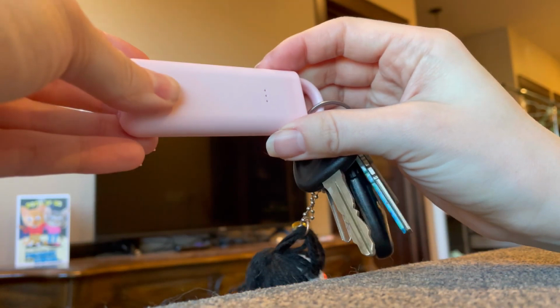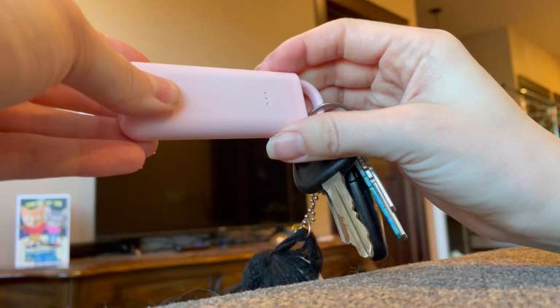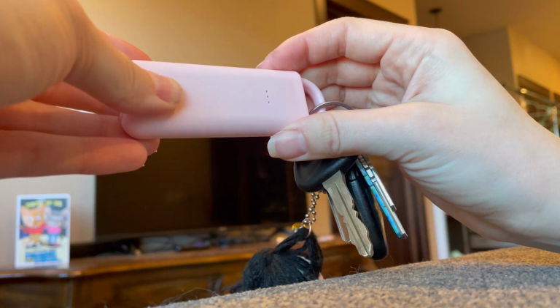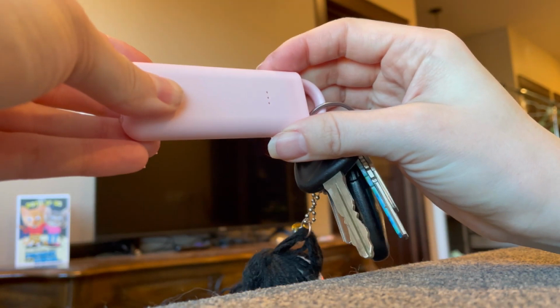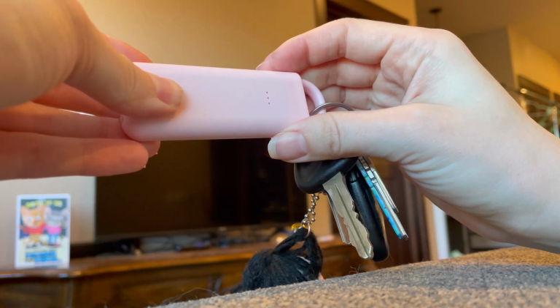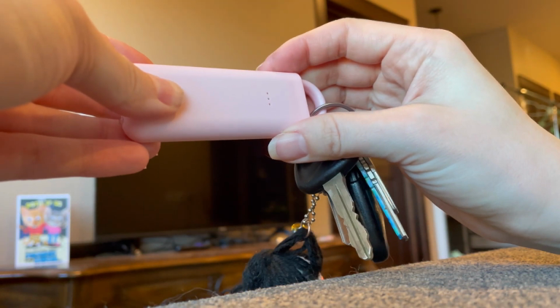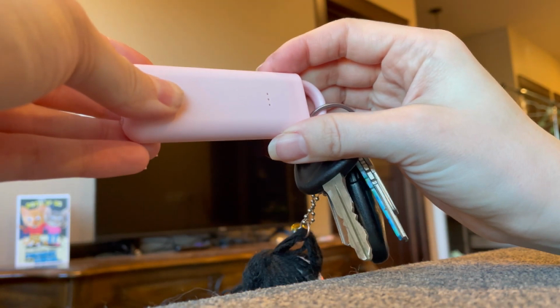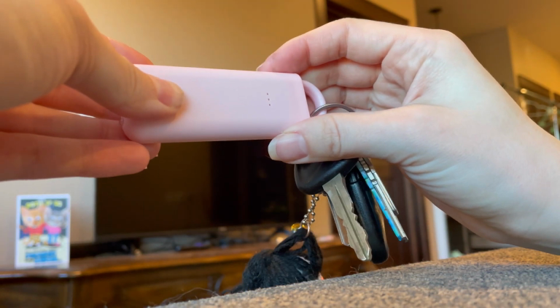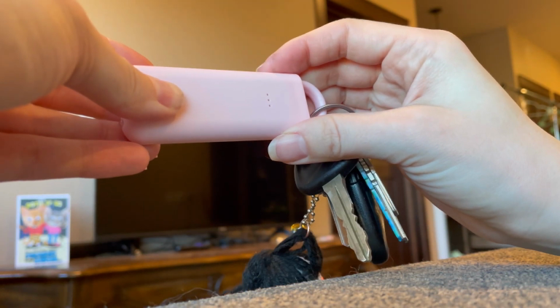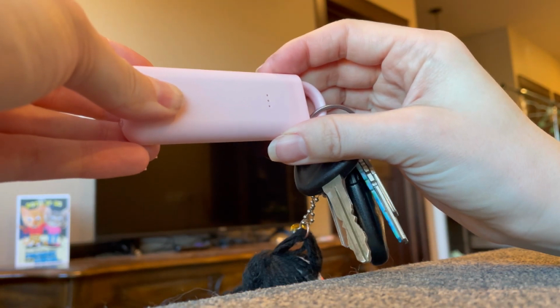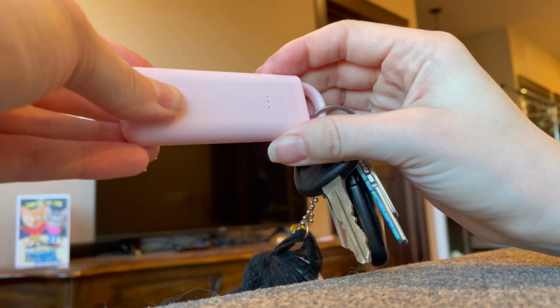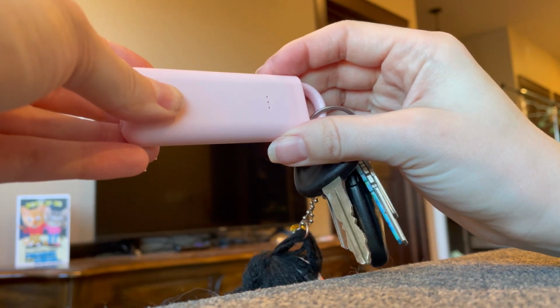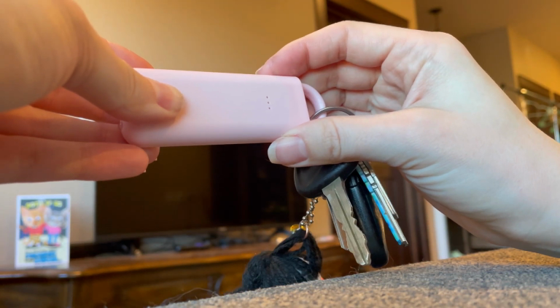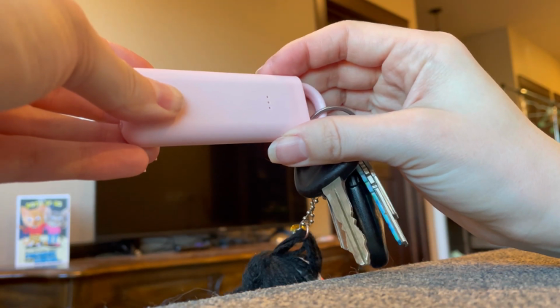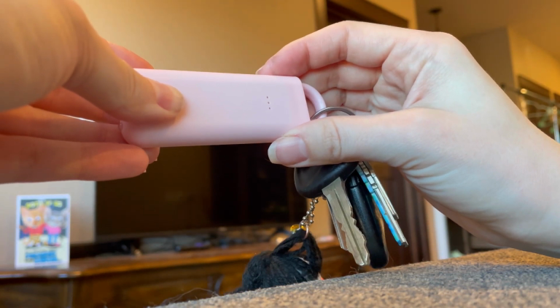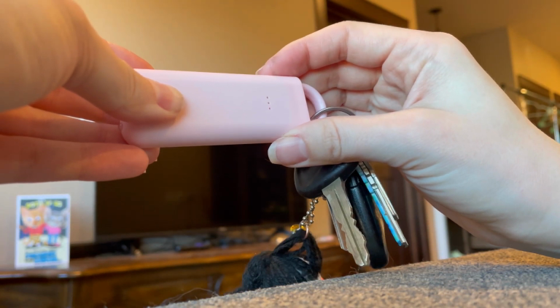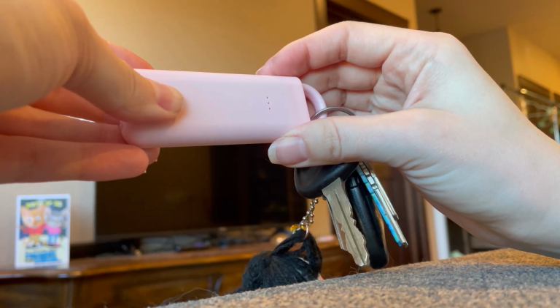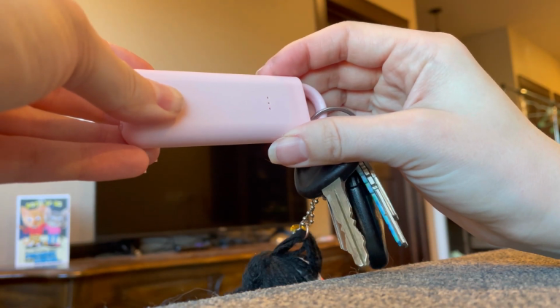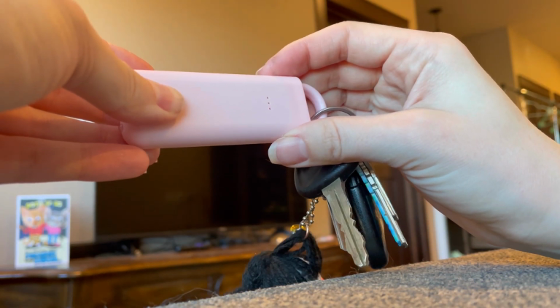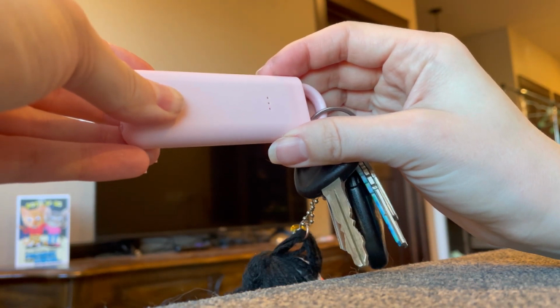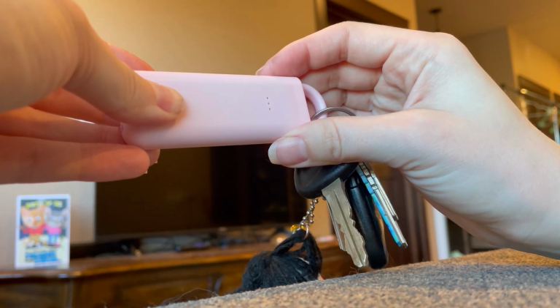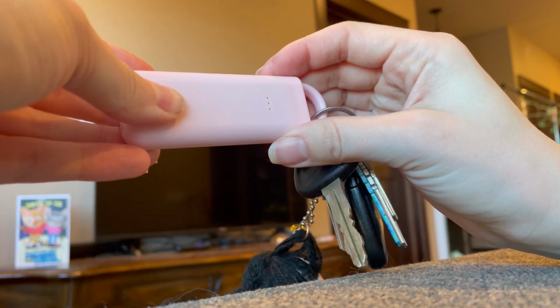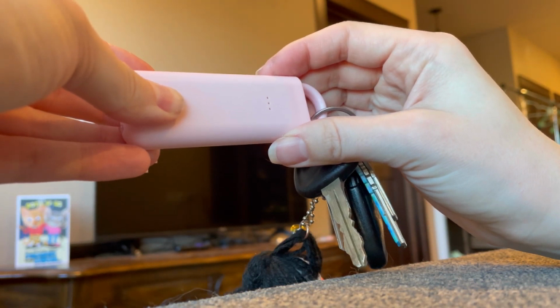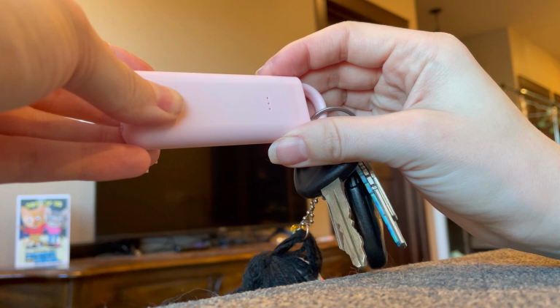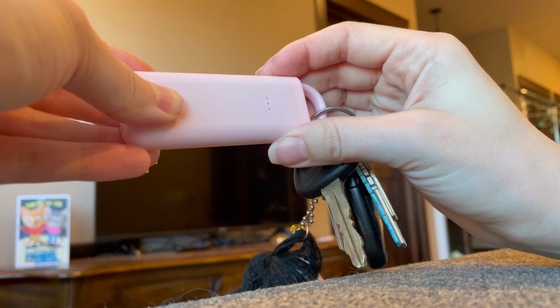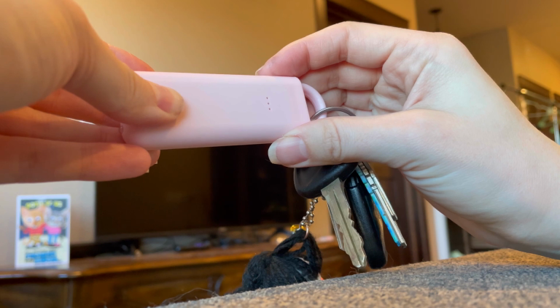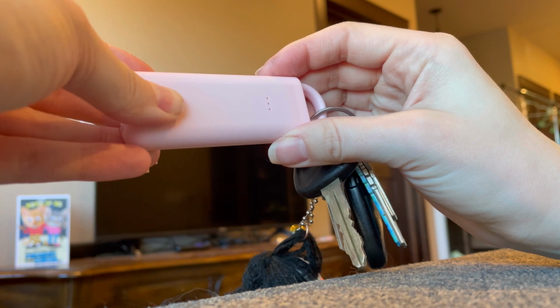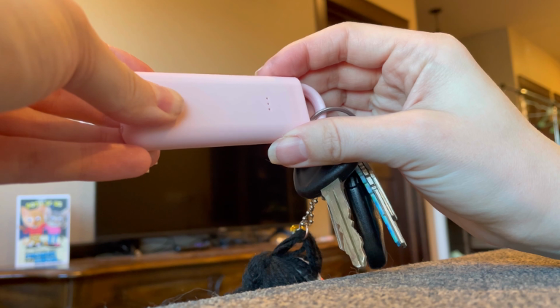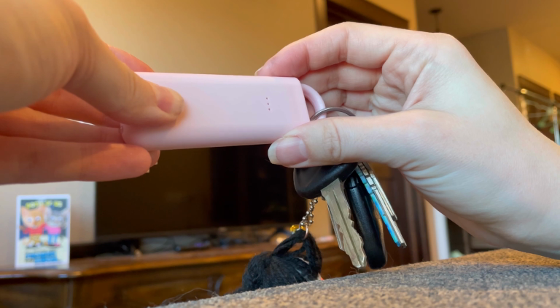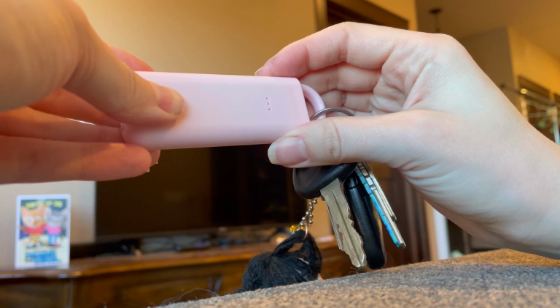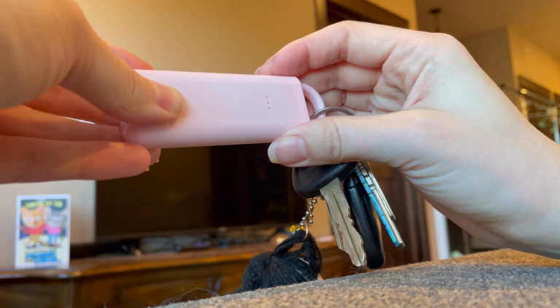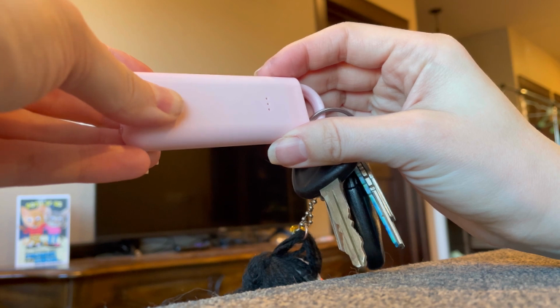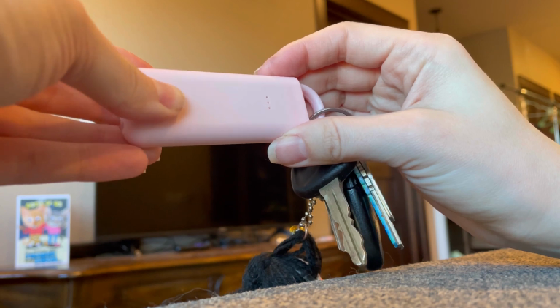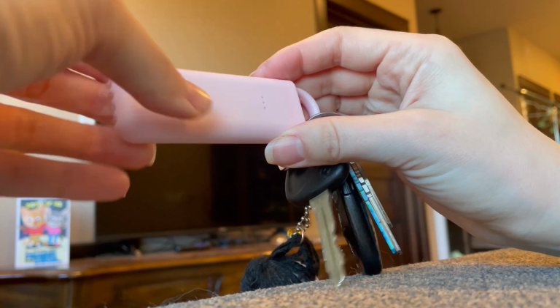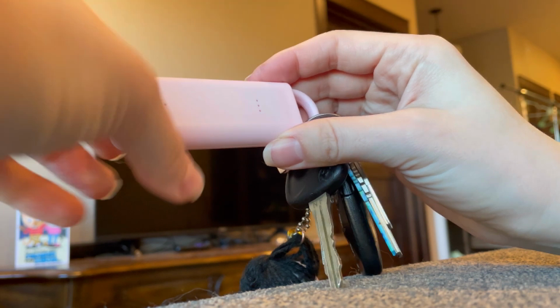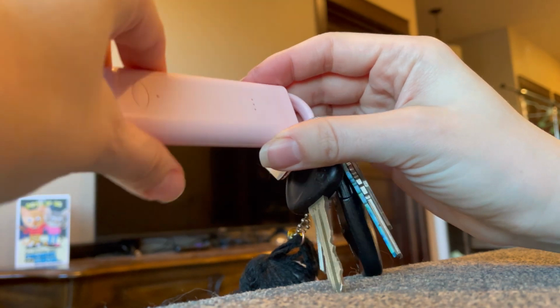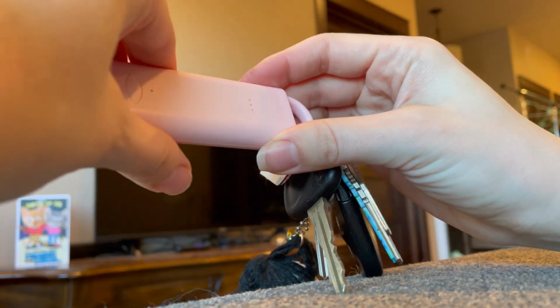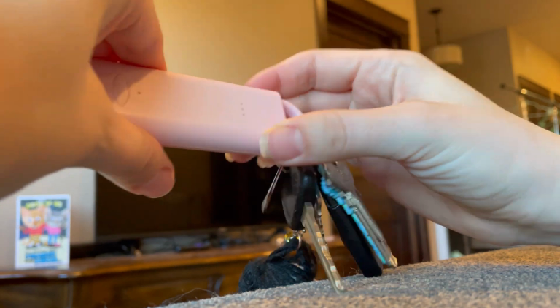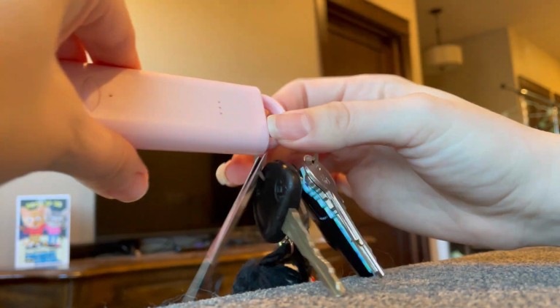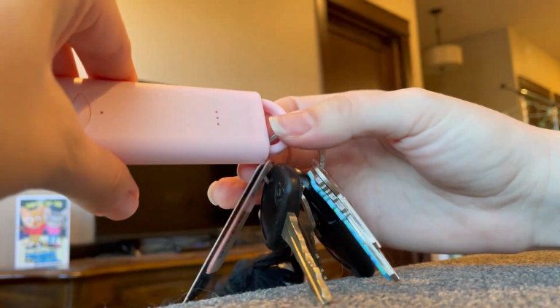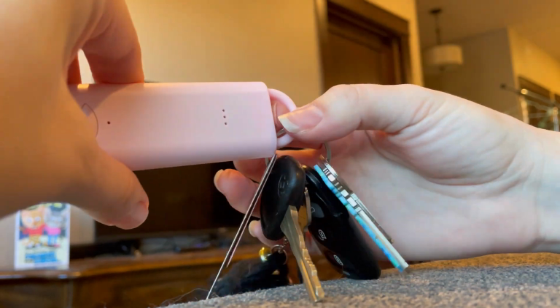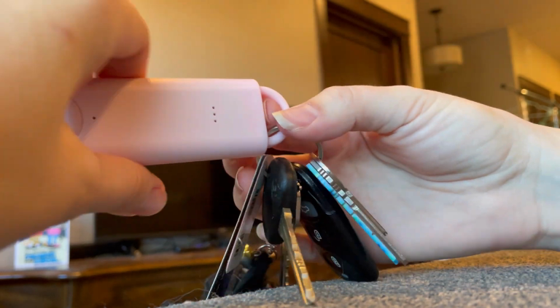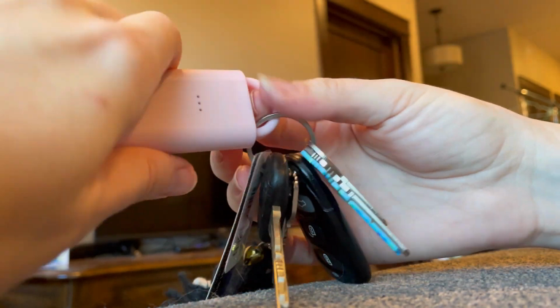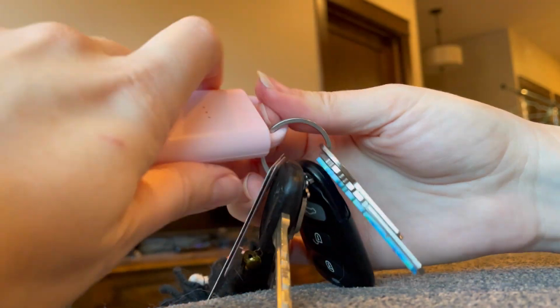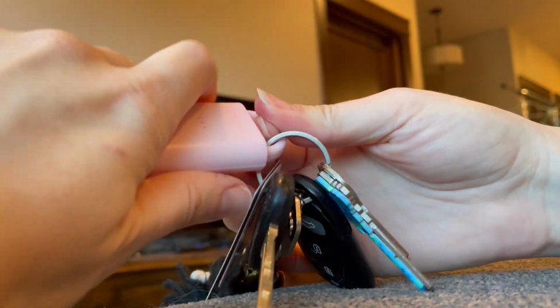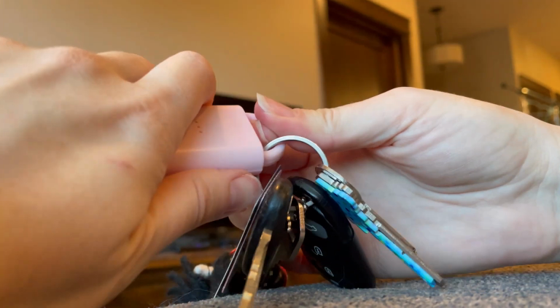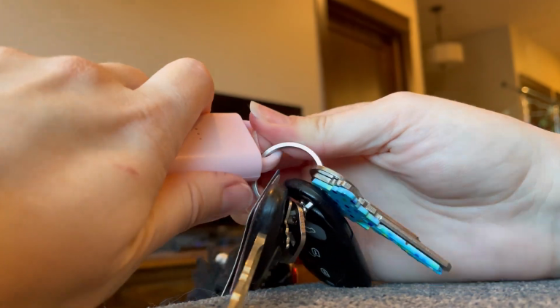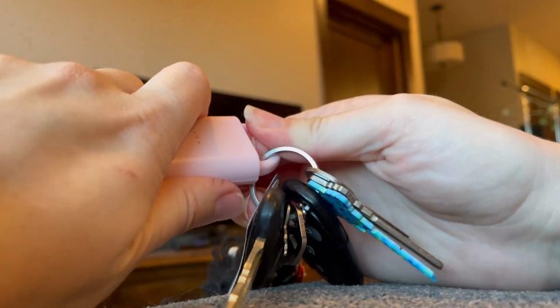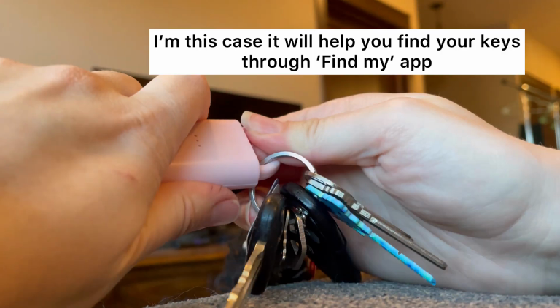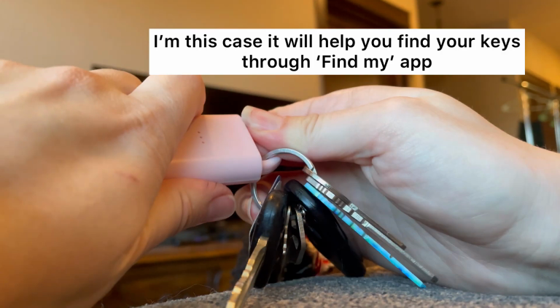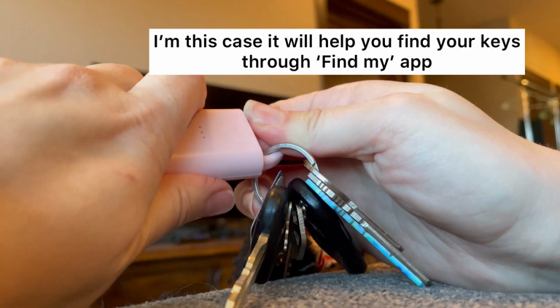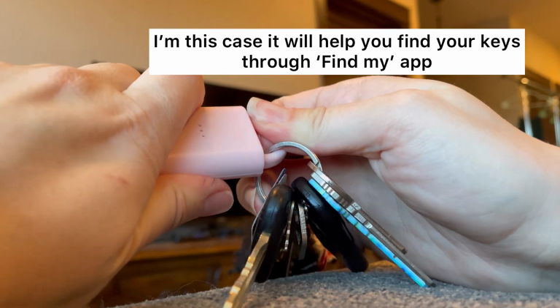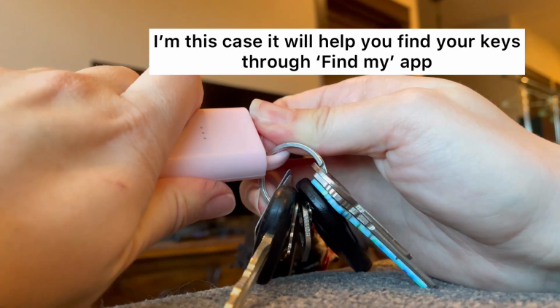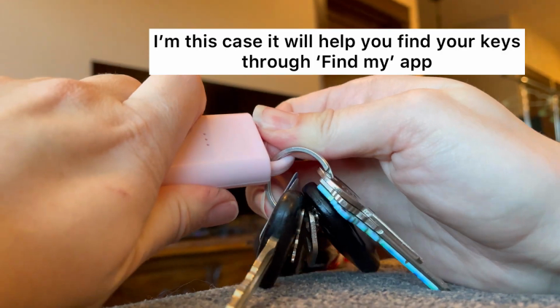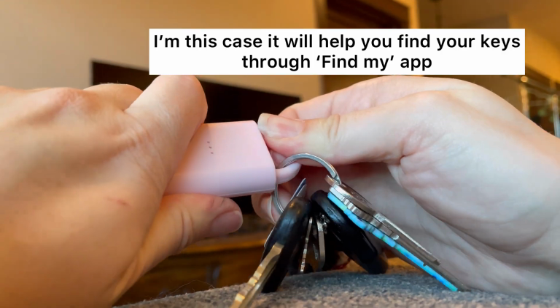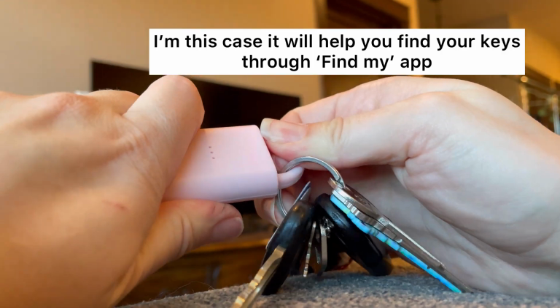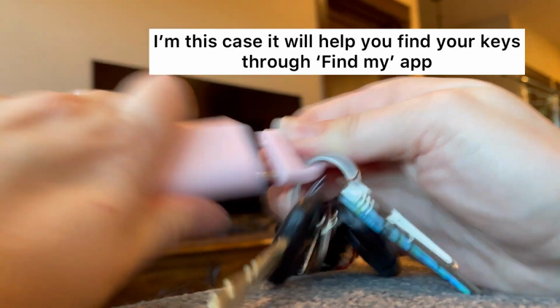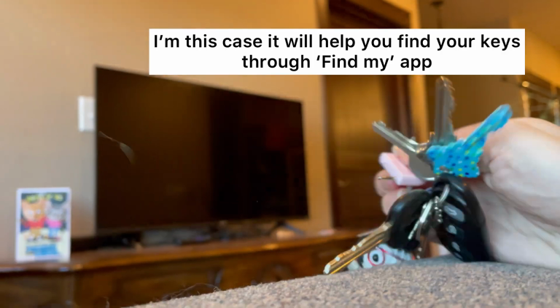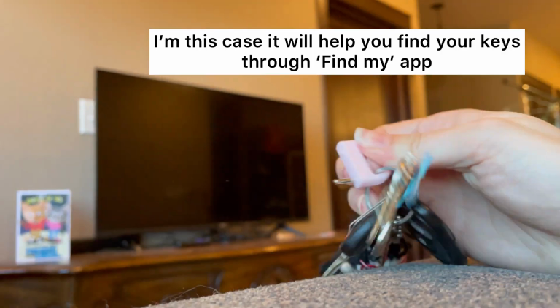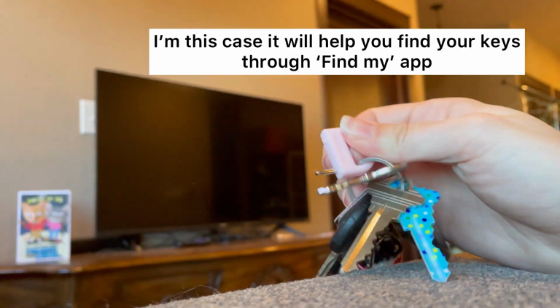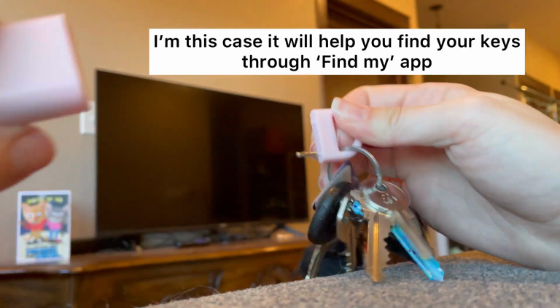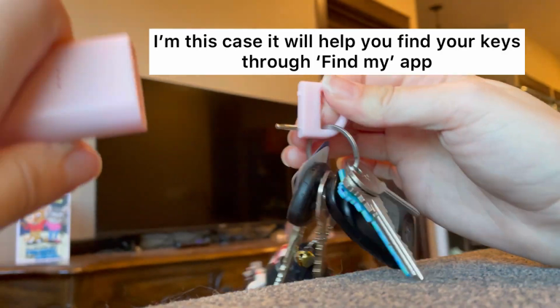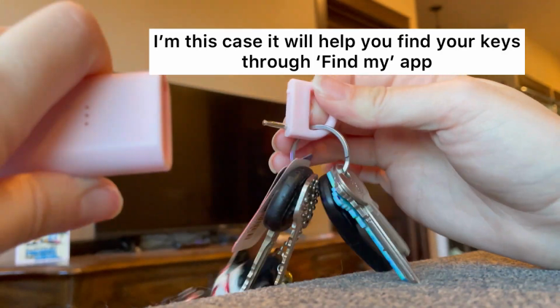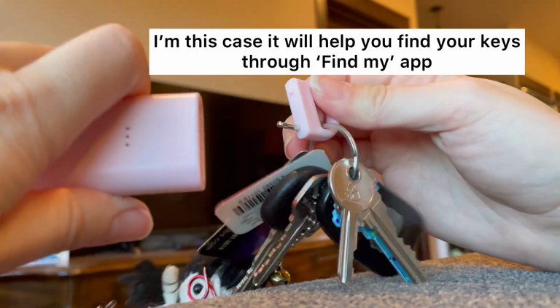In fact it's not only an alarm — it's also kind of an air tag which helps you to locate your item.